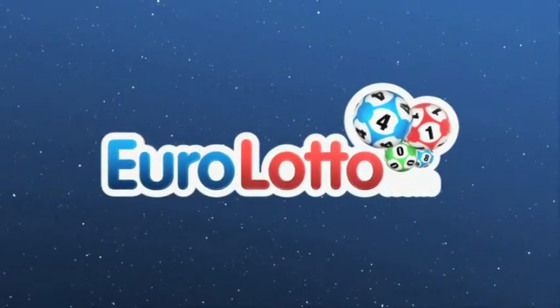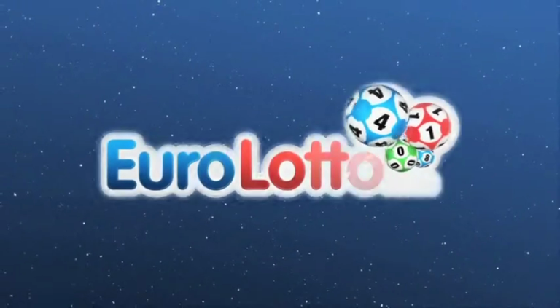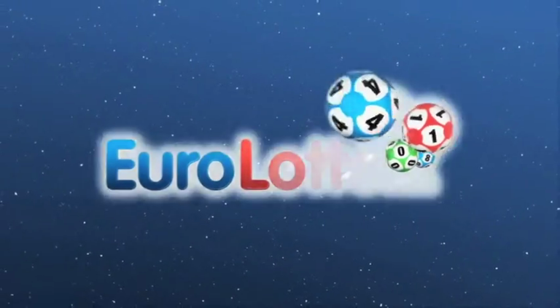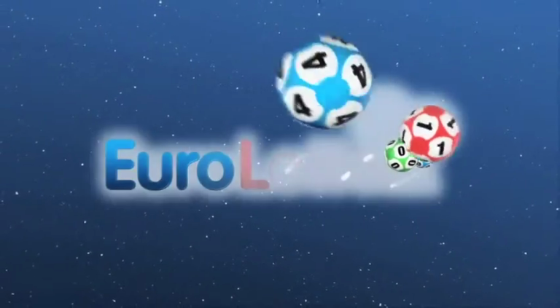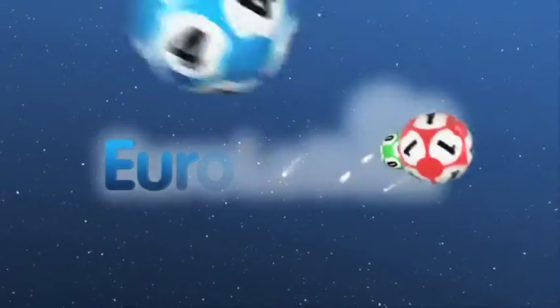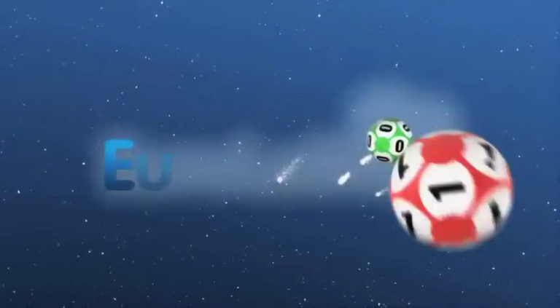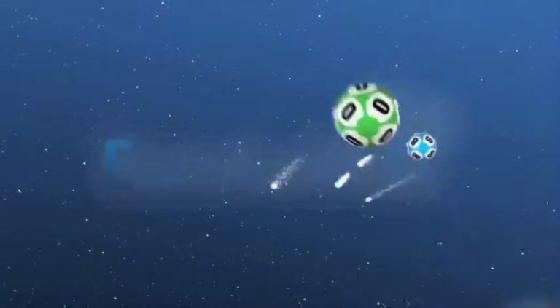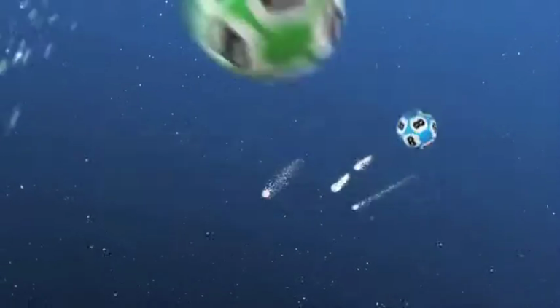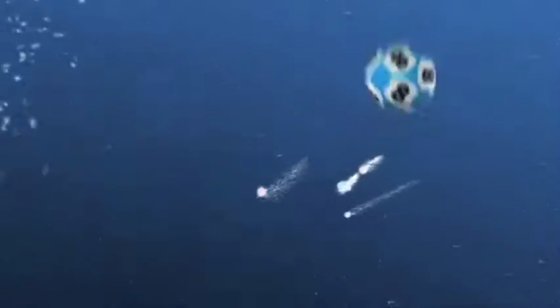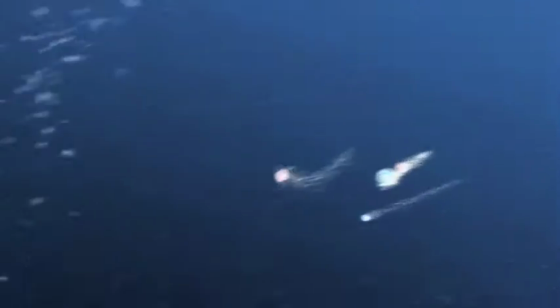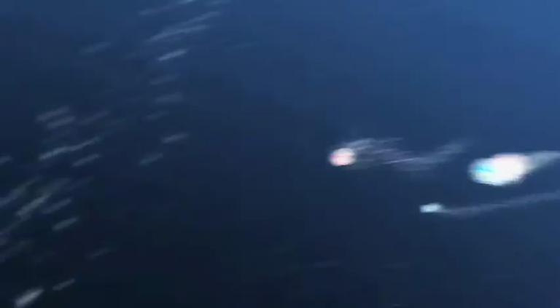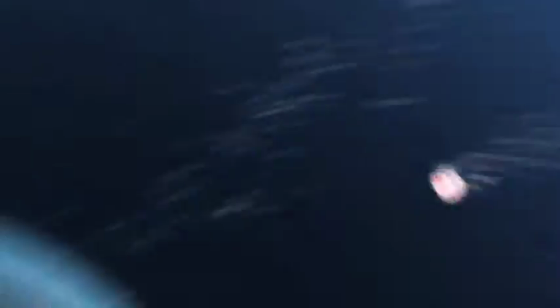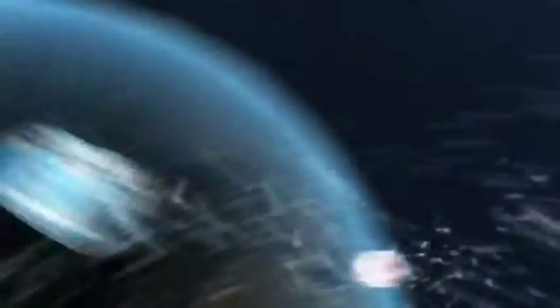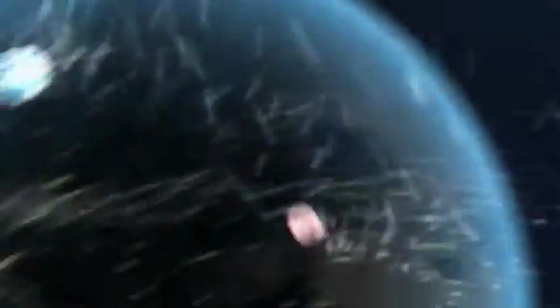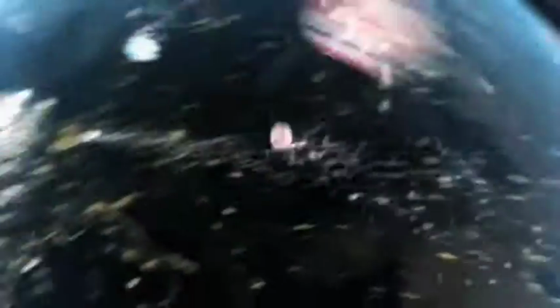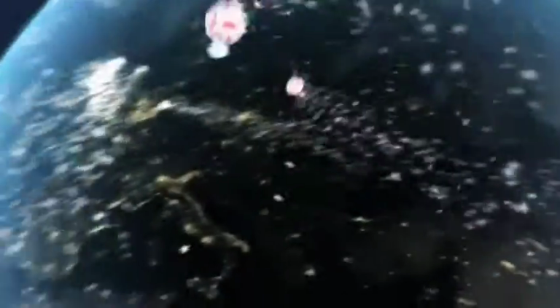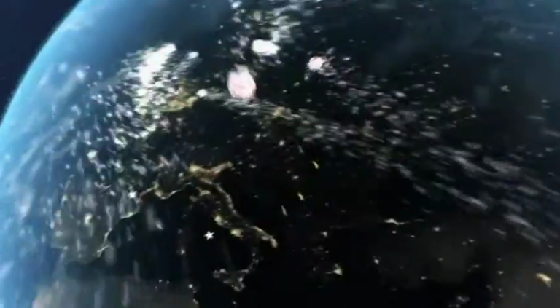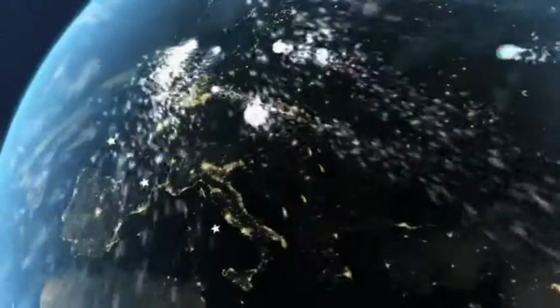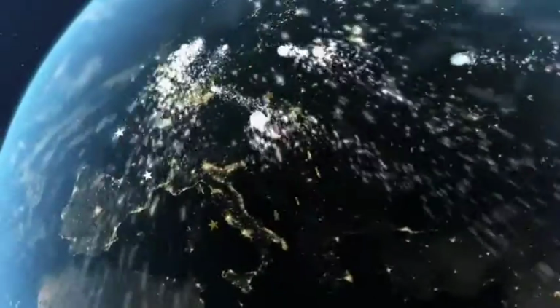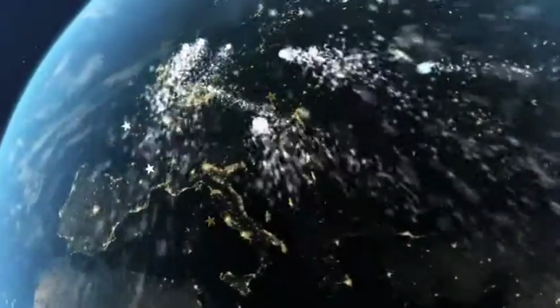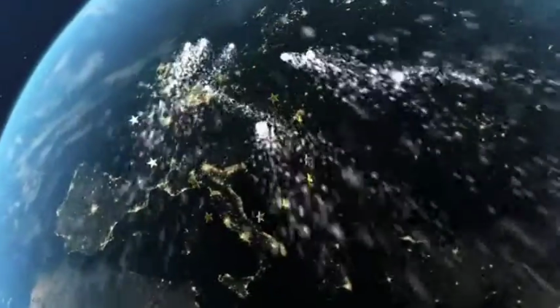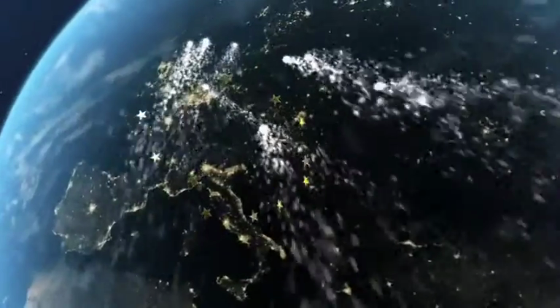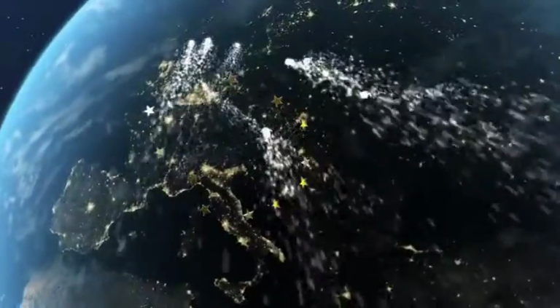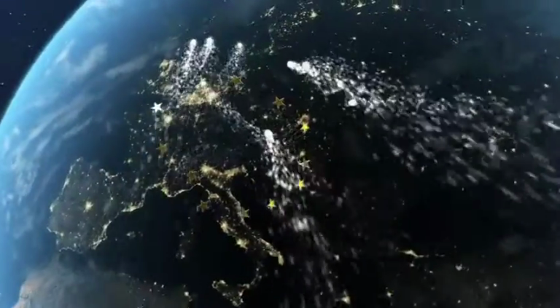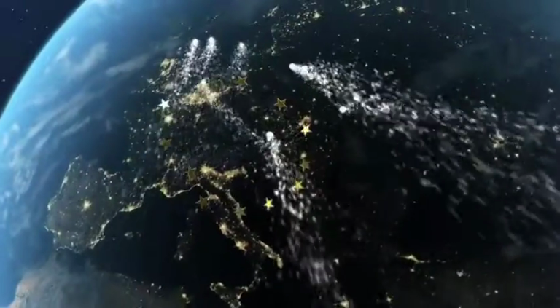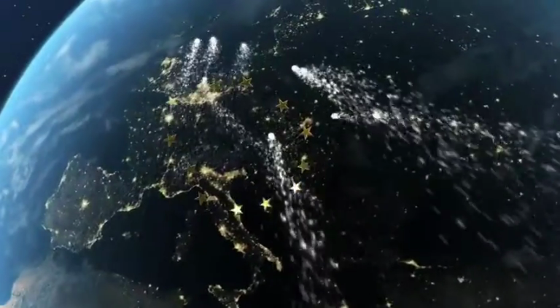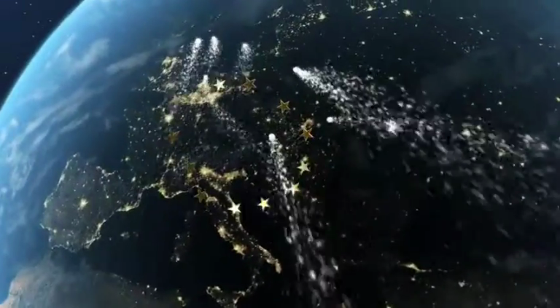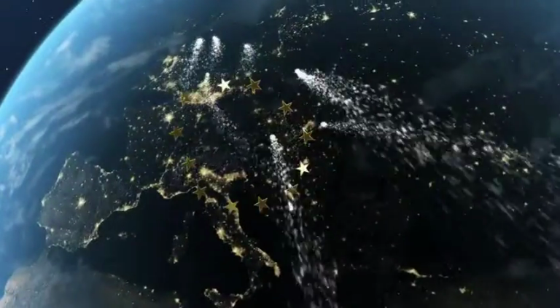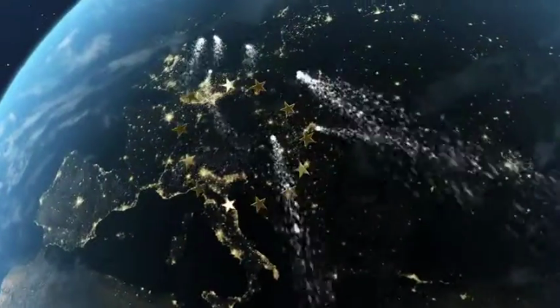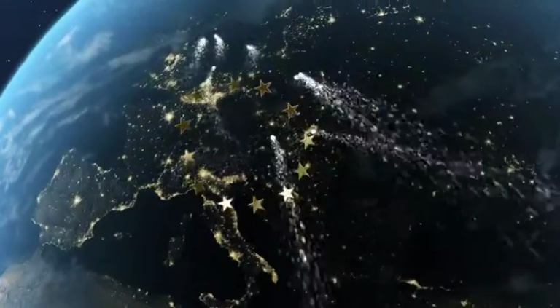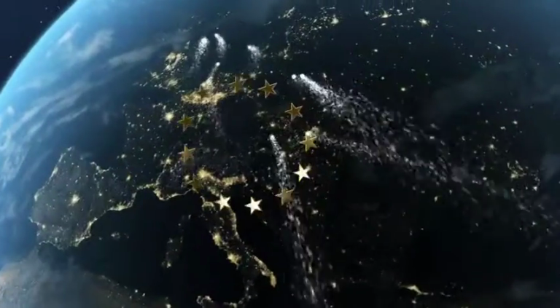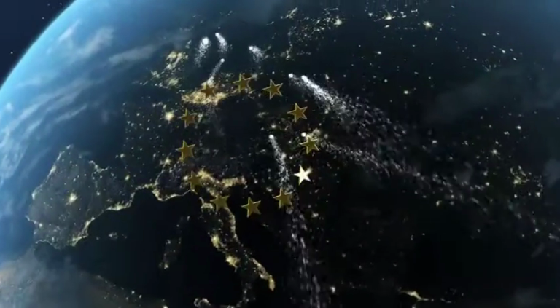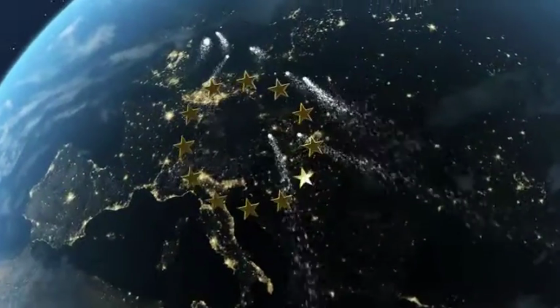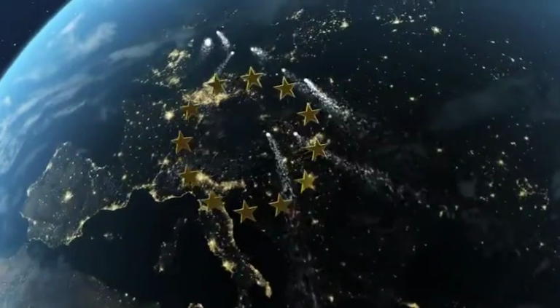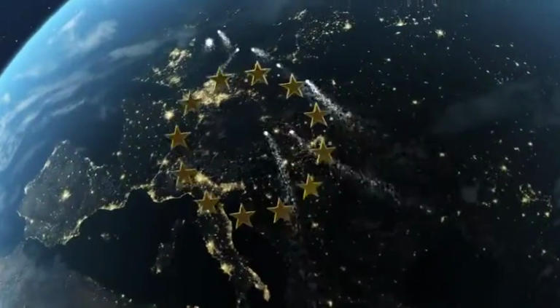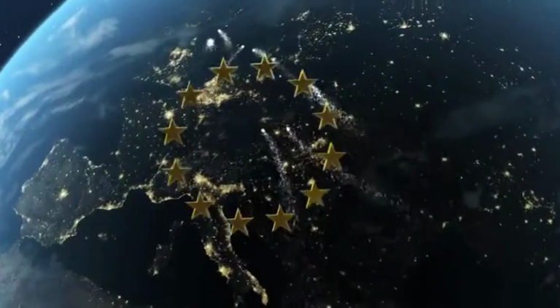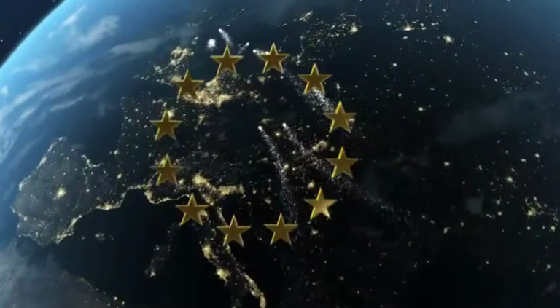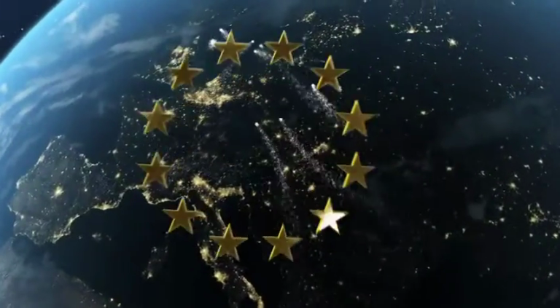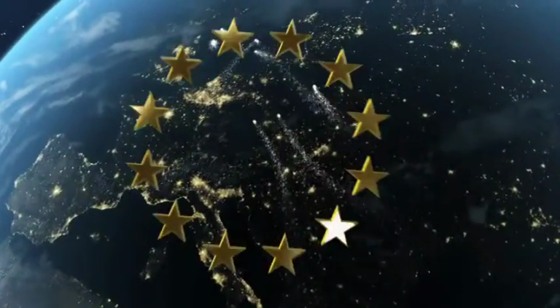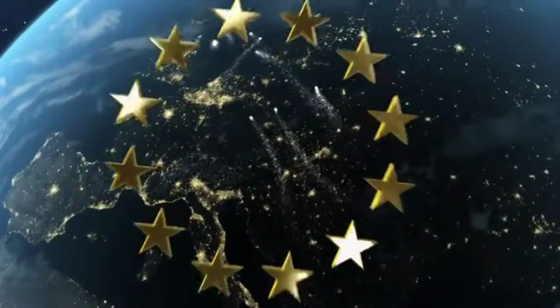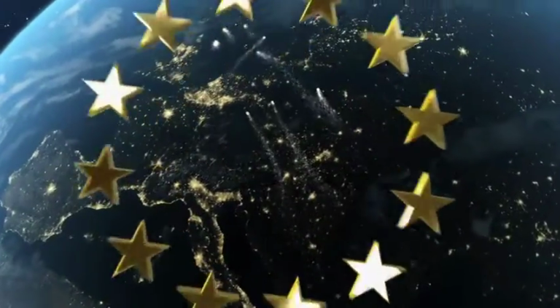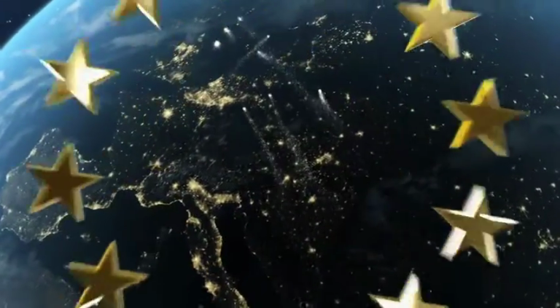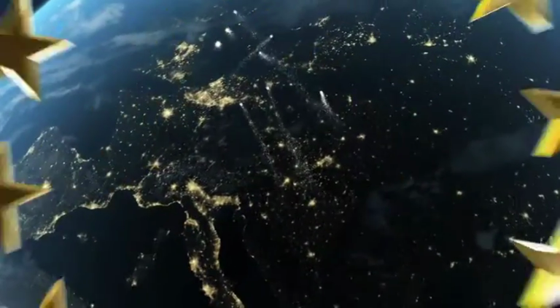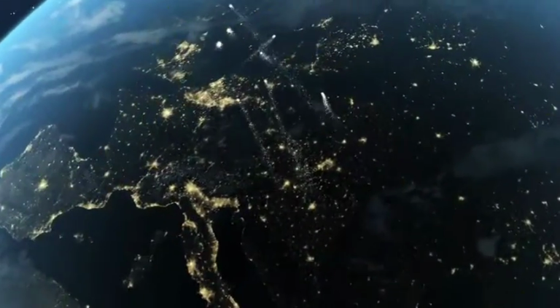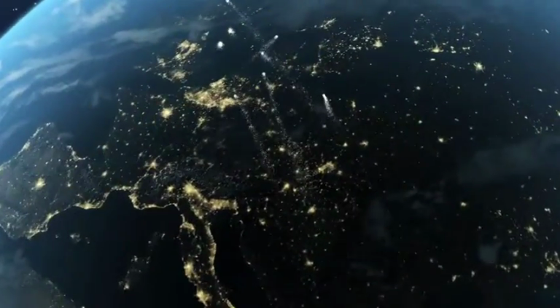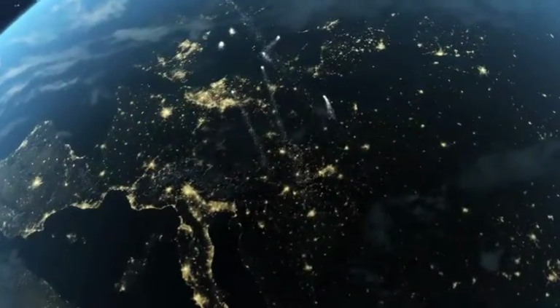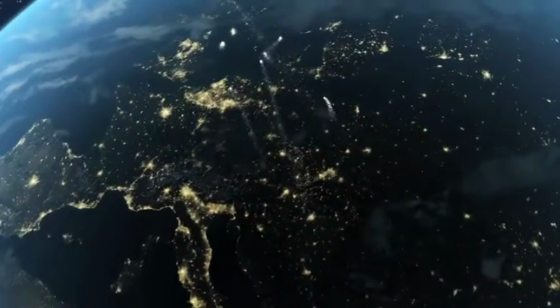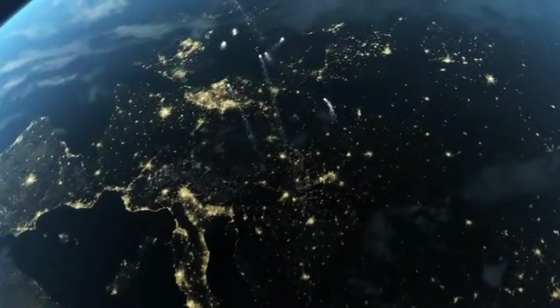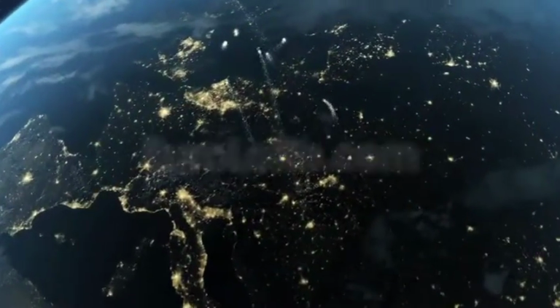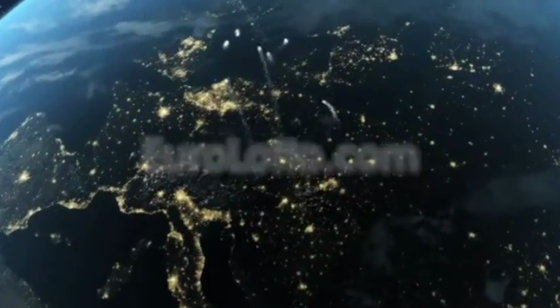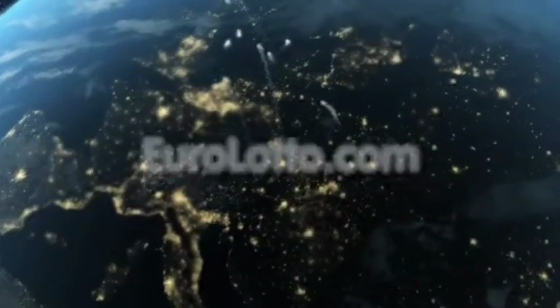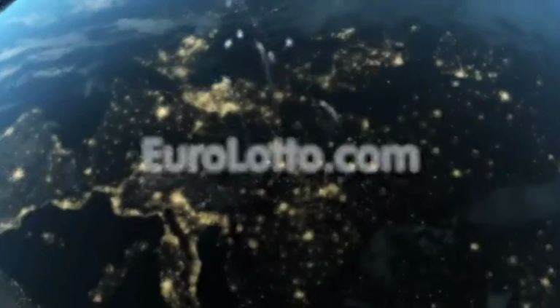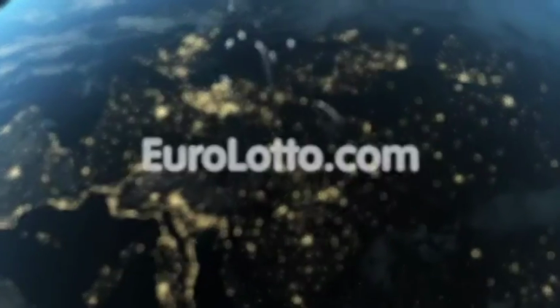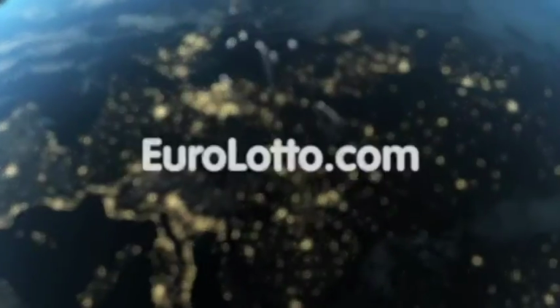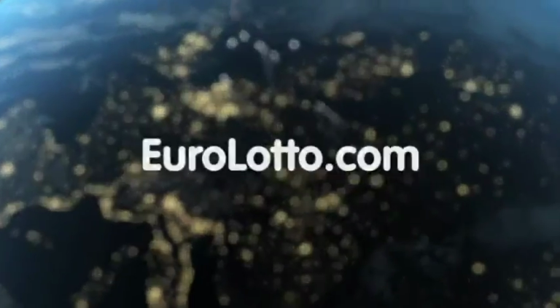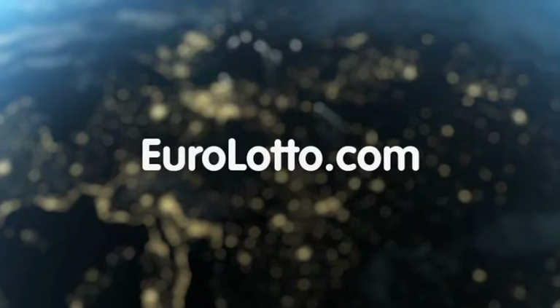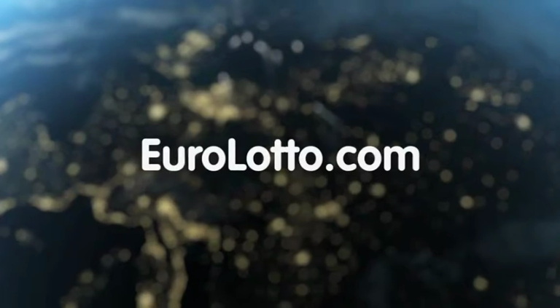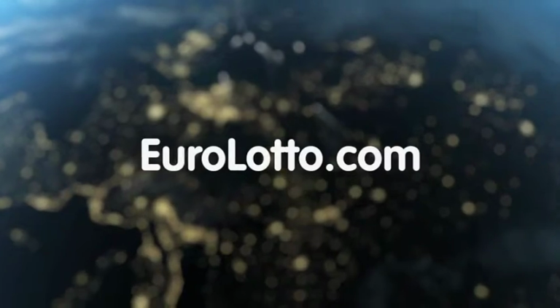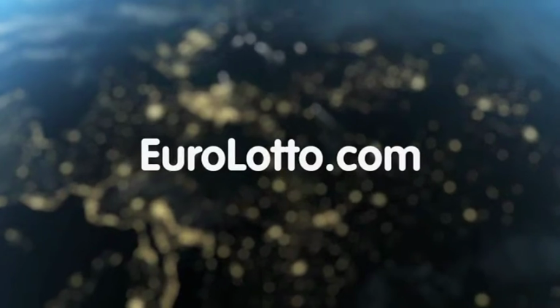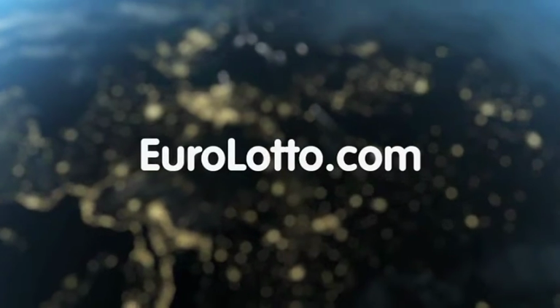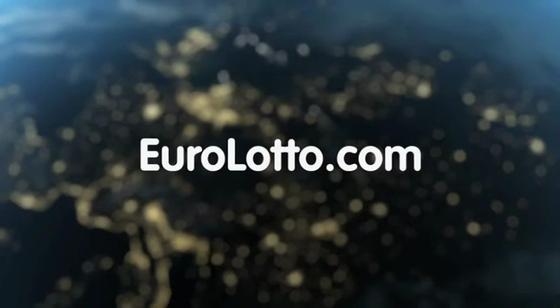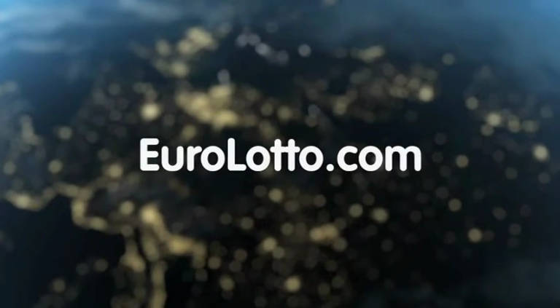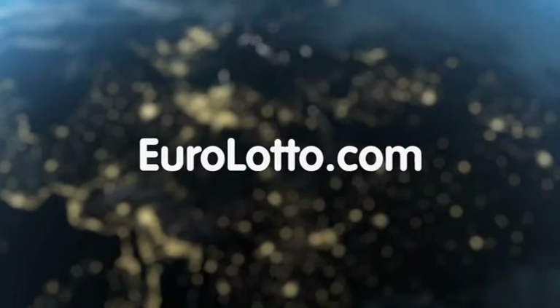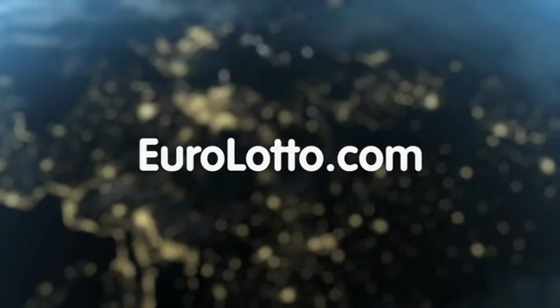That's all from us here at EuroLotto today. We hope you have a relaxing evening and we'll see you all again tomorrow — same time, same place.